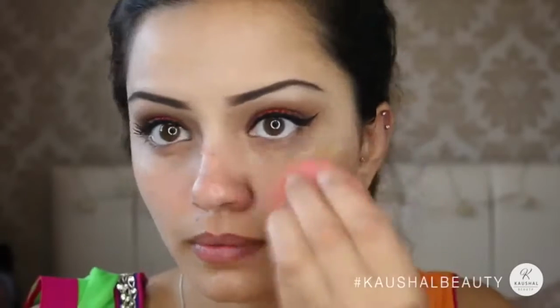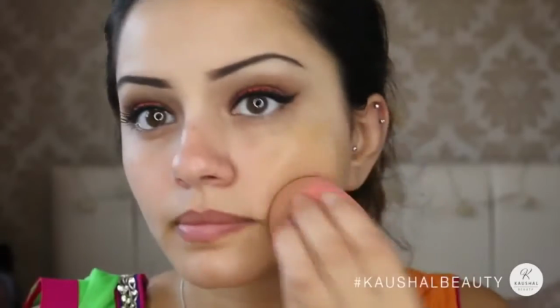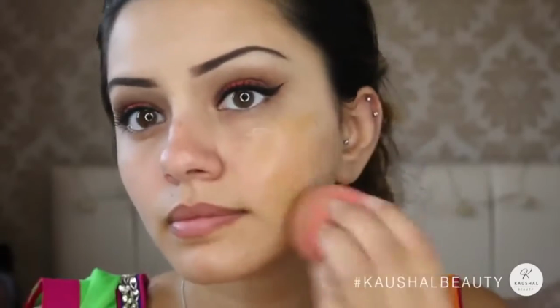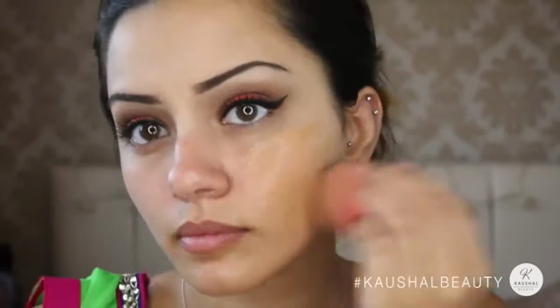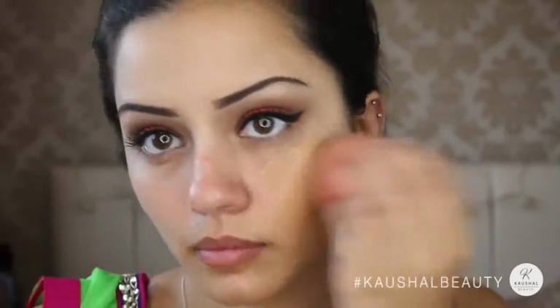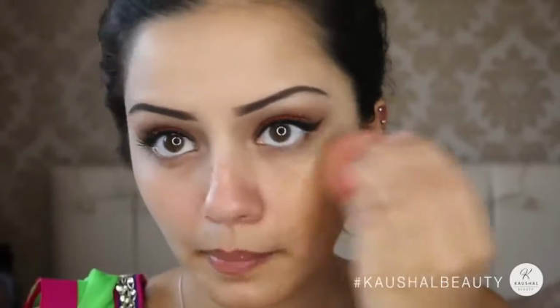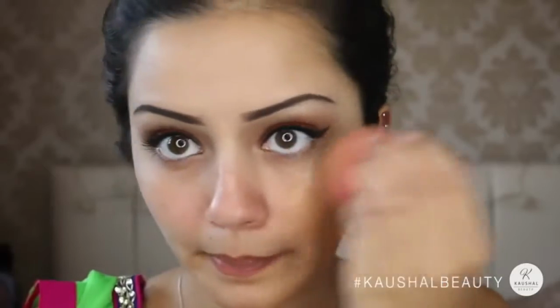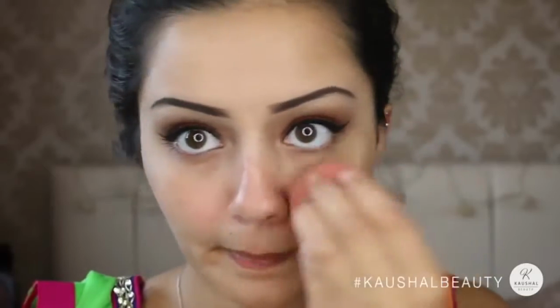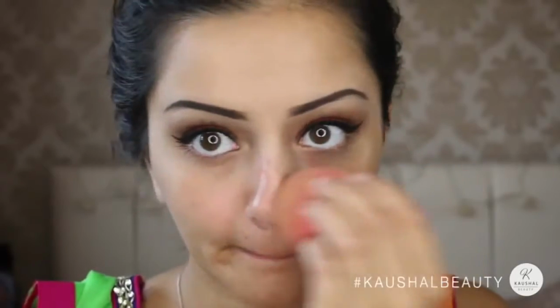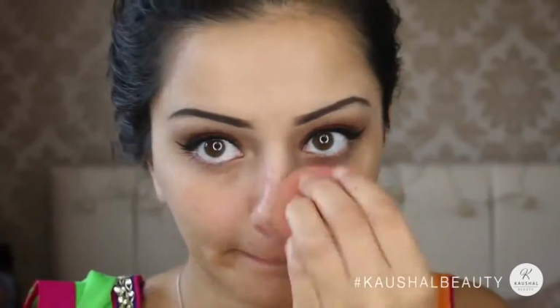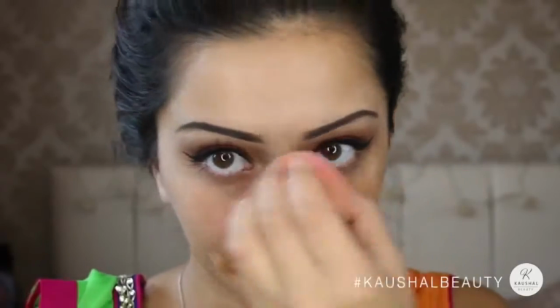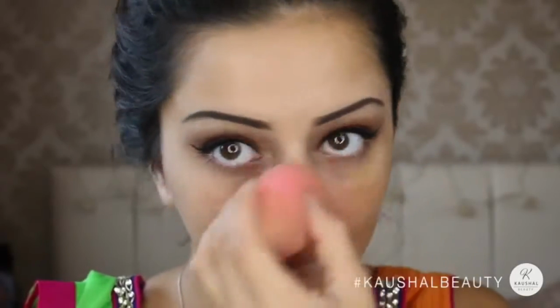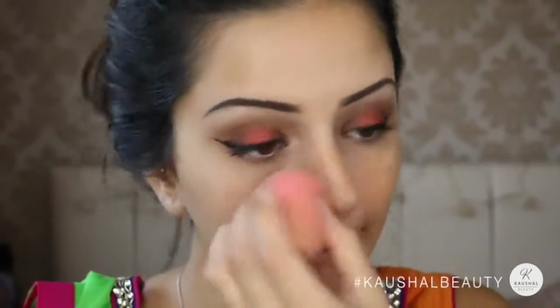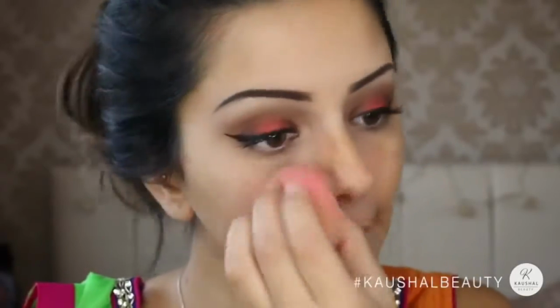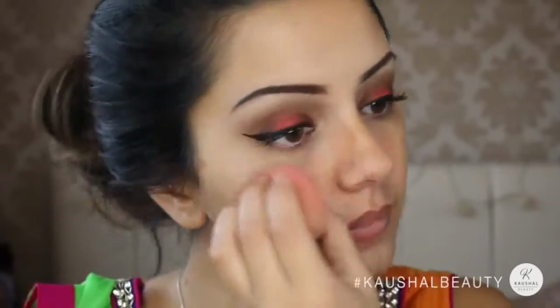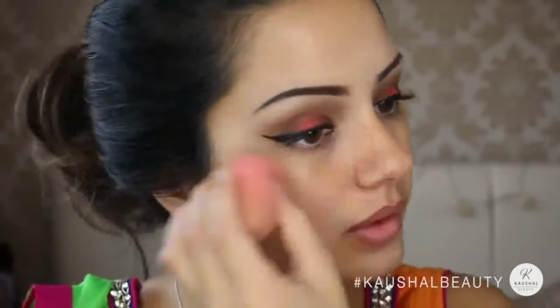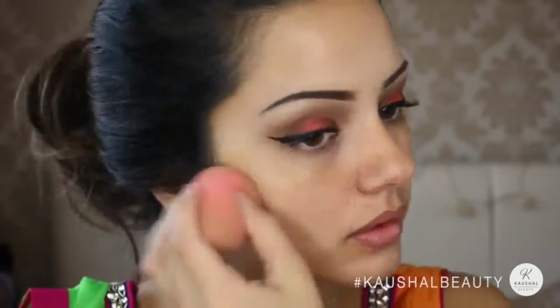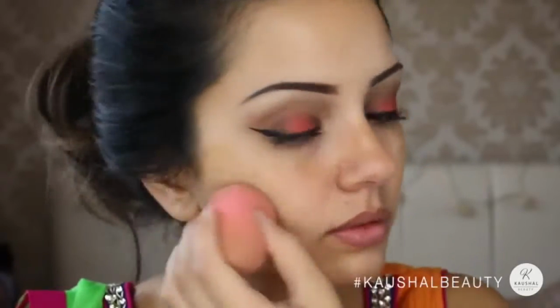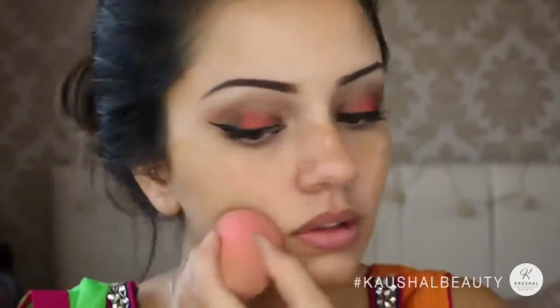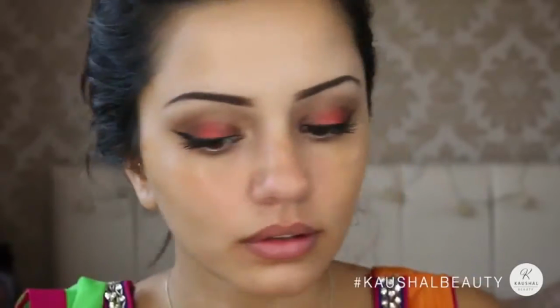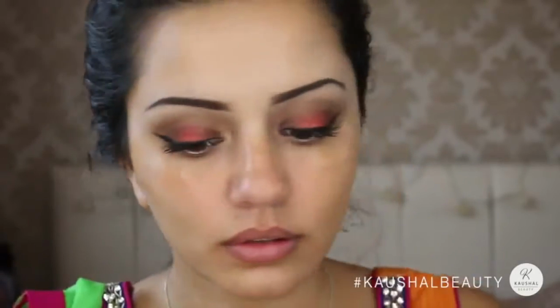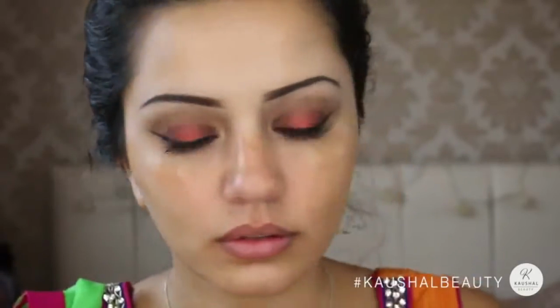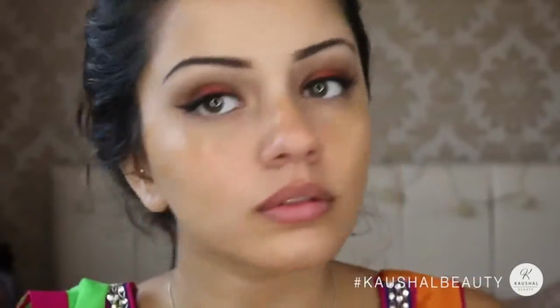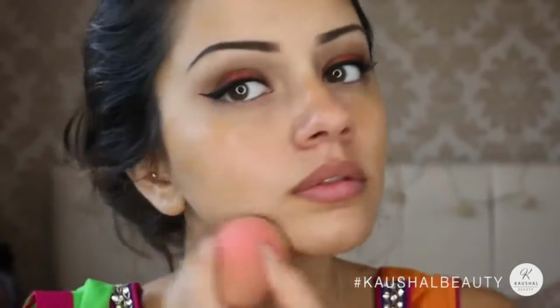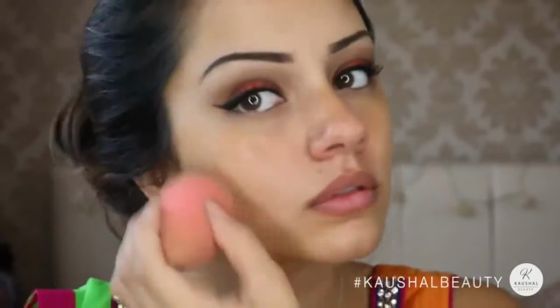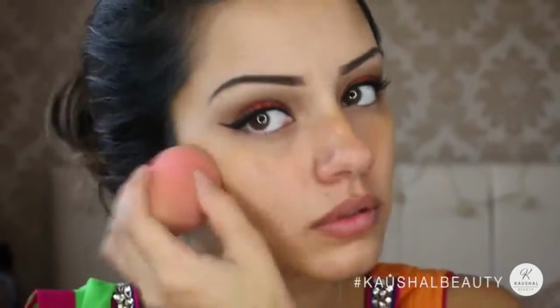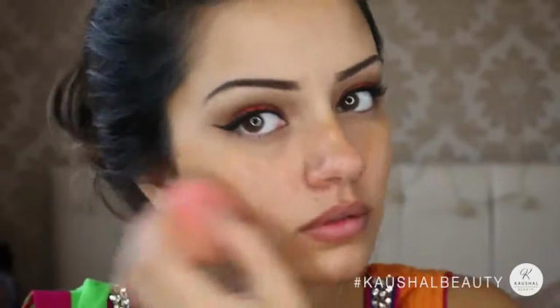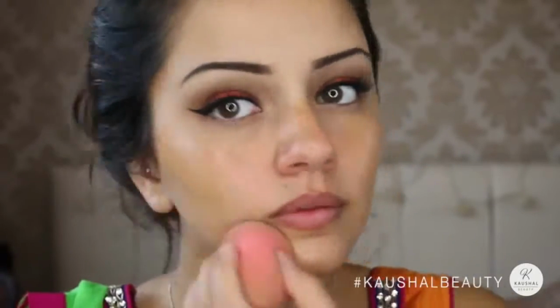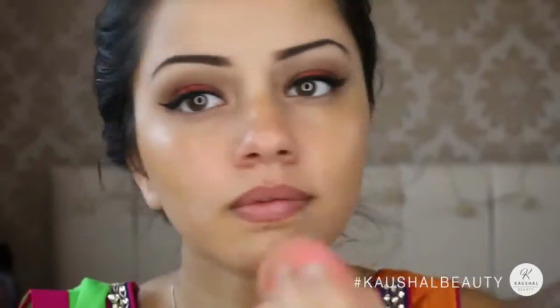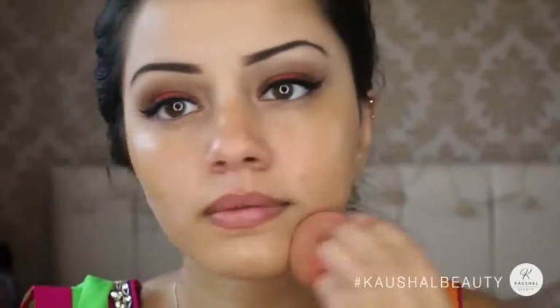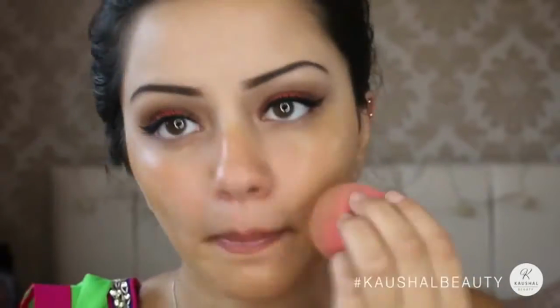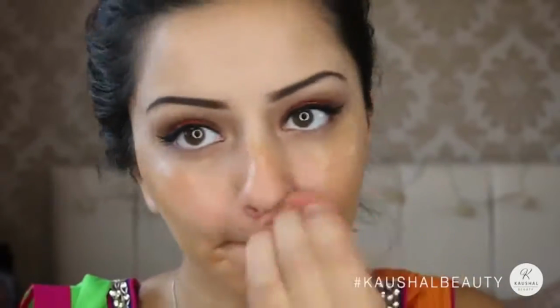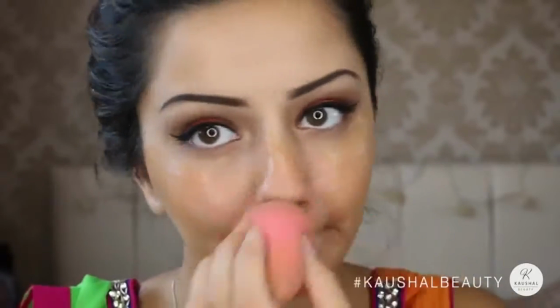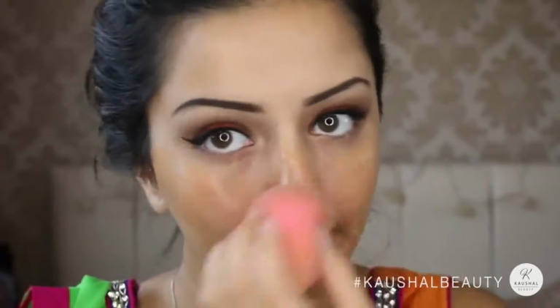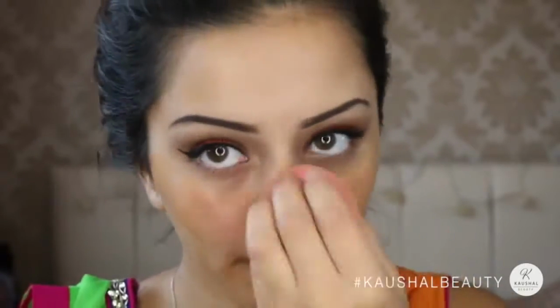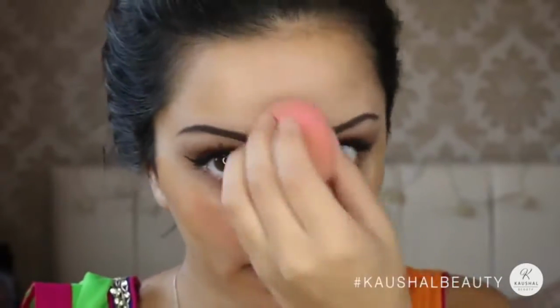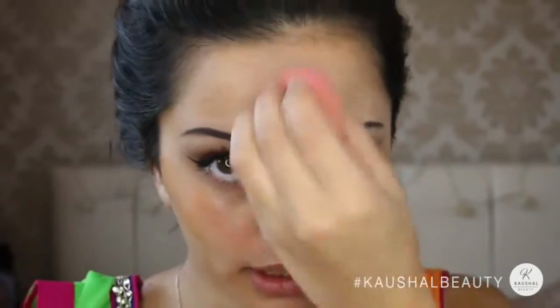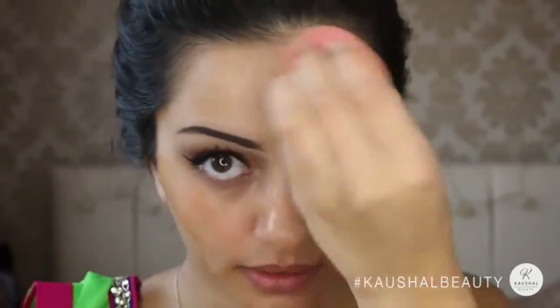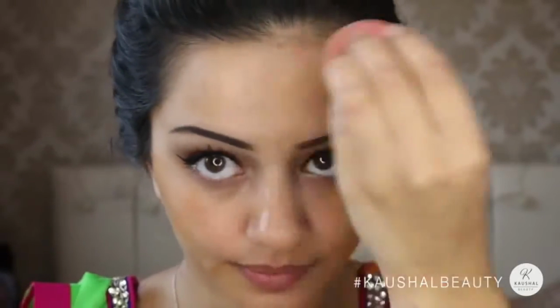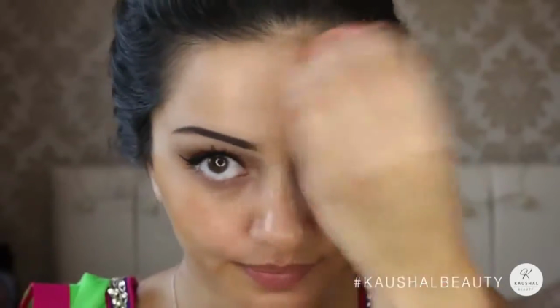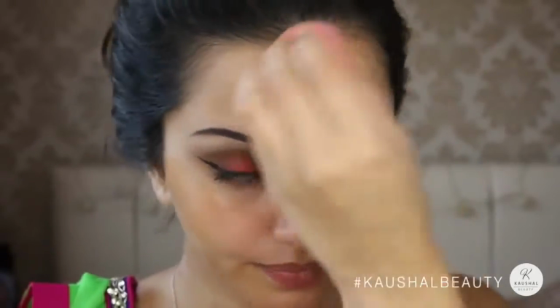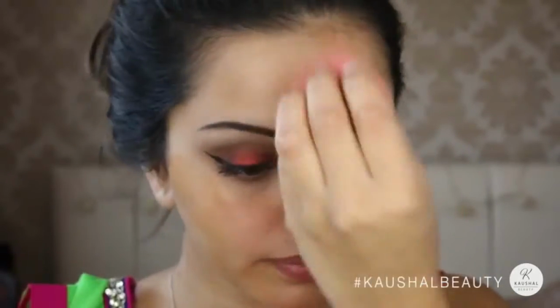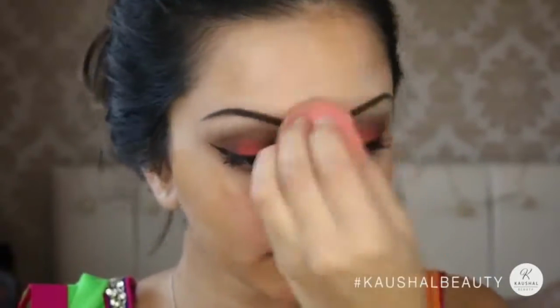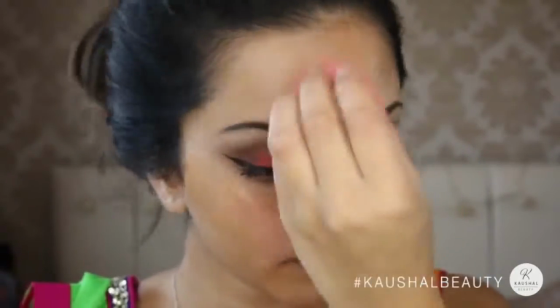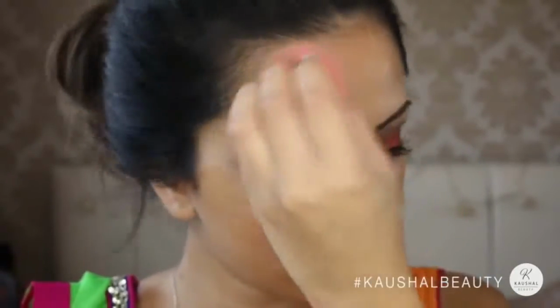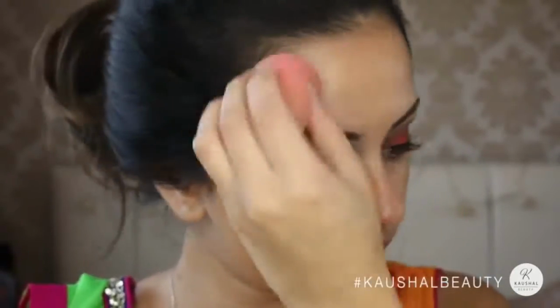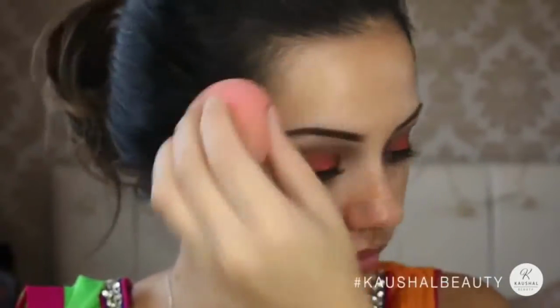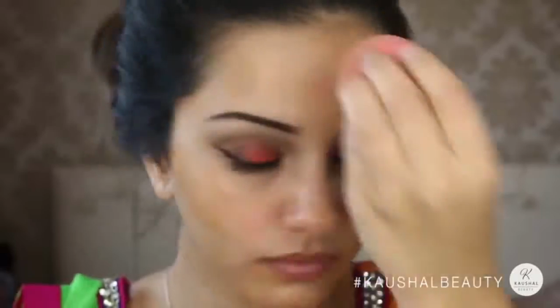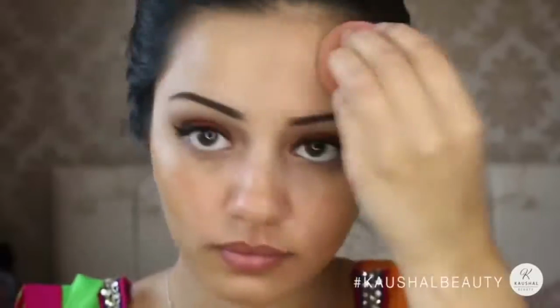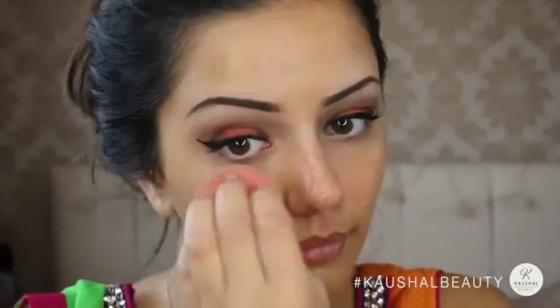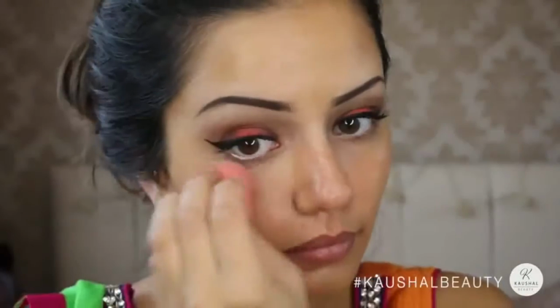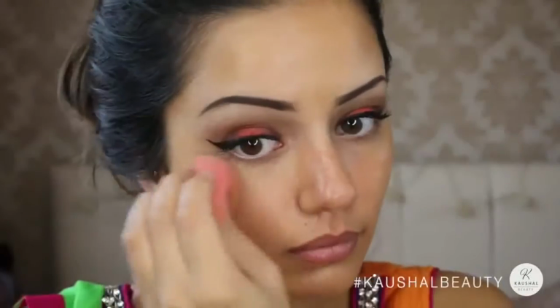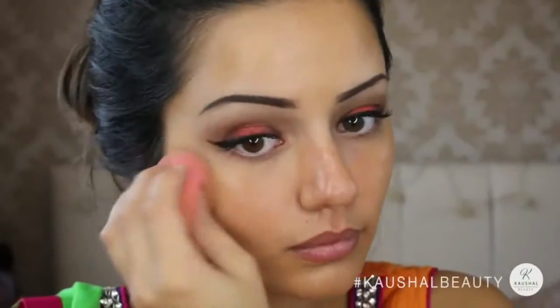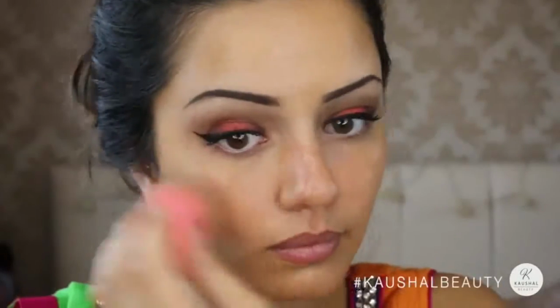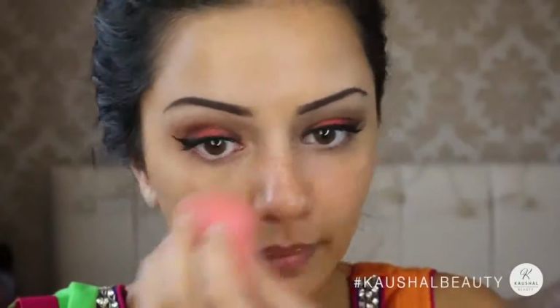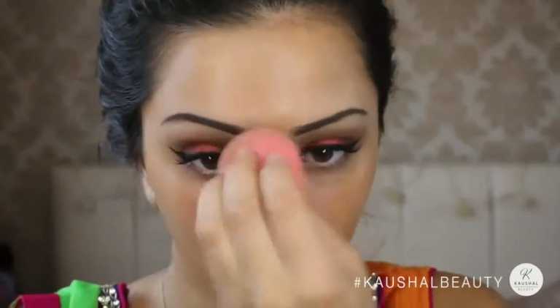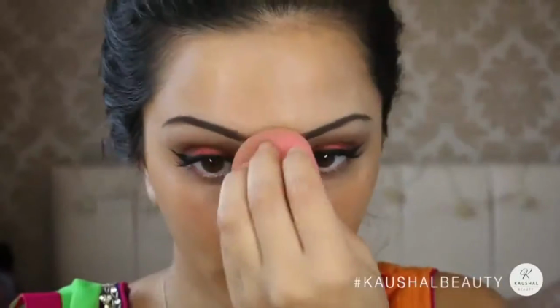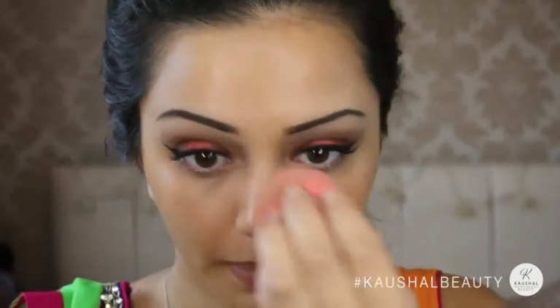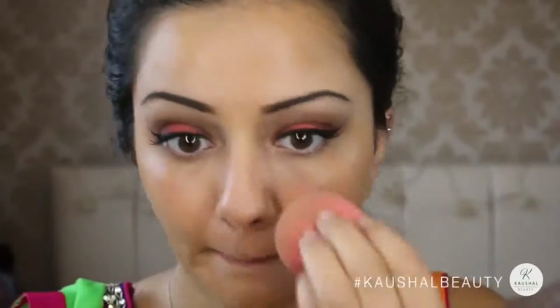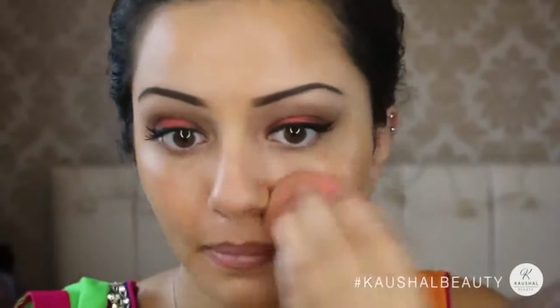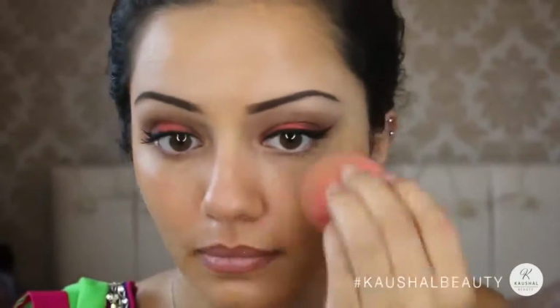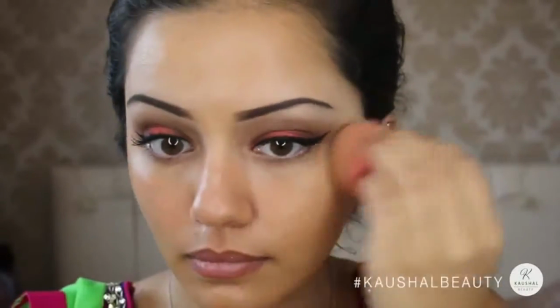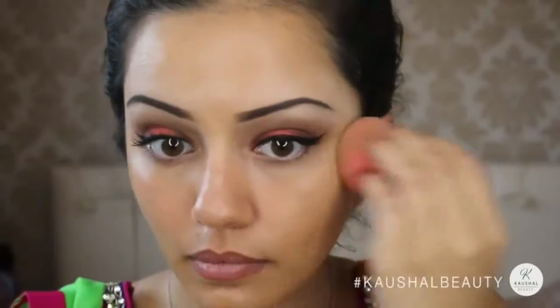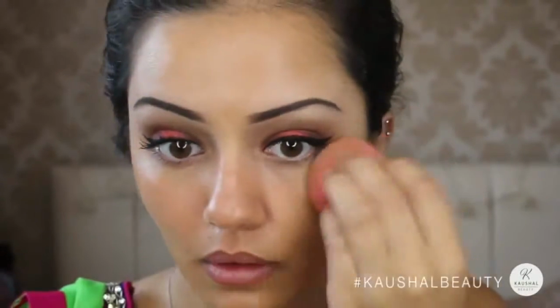For foundation, I went with Face and Body — my favorite as always — and applied it with a beauty blender. I'm still using C5 as my shade since my tan hasn't completely faded yet.